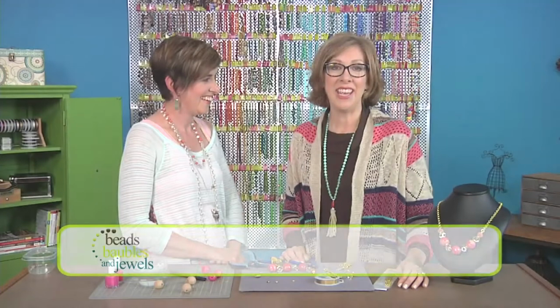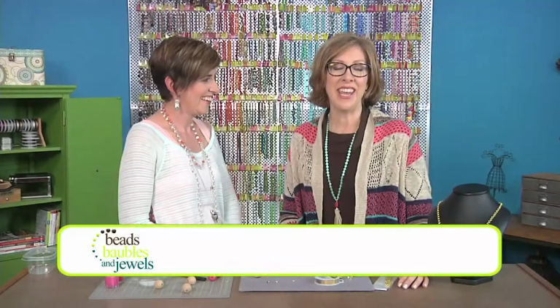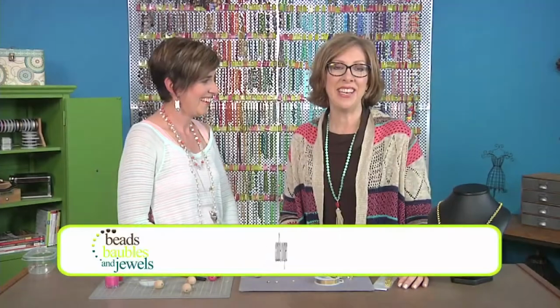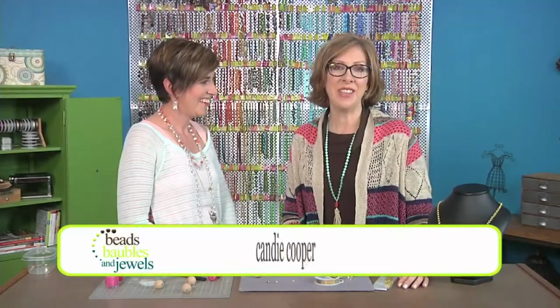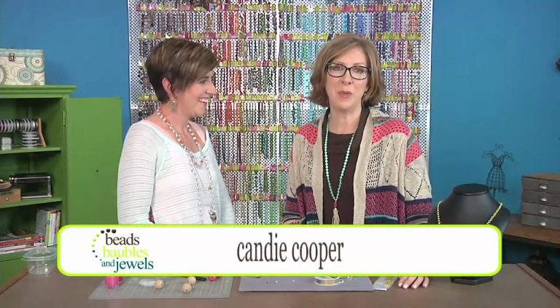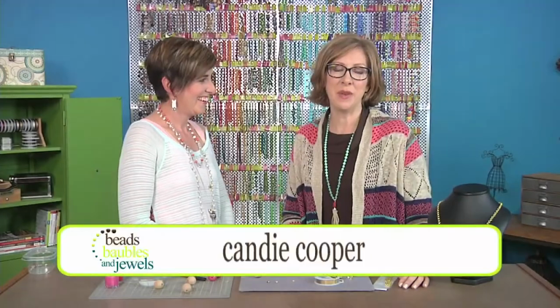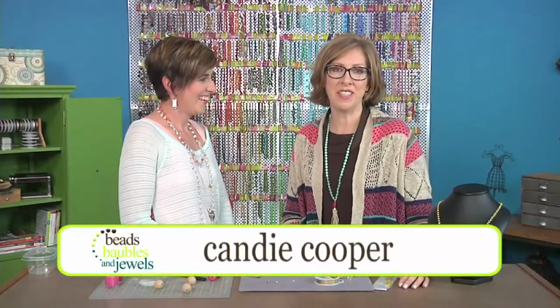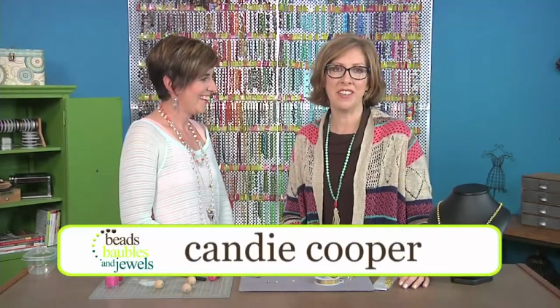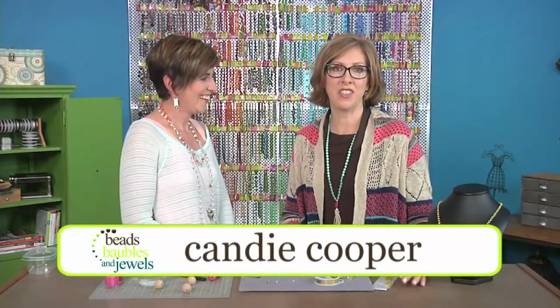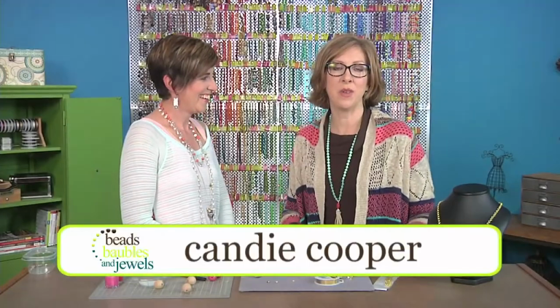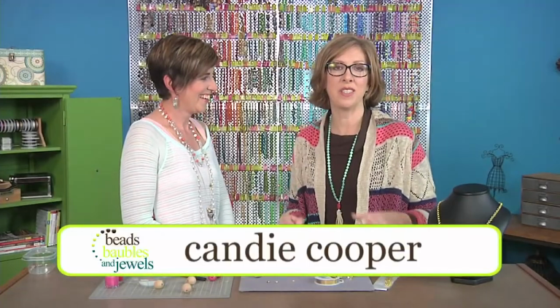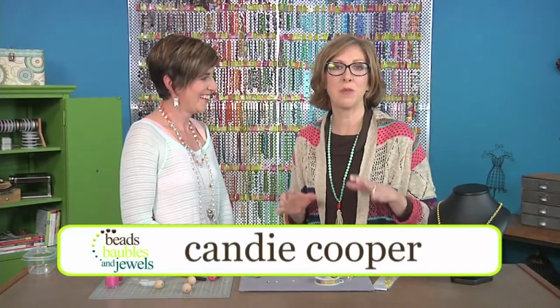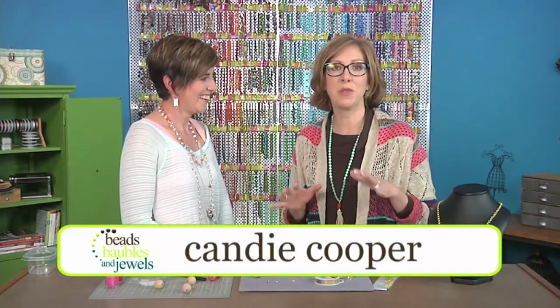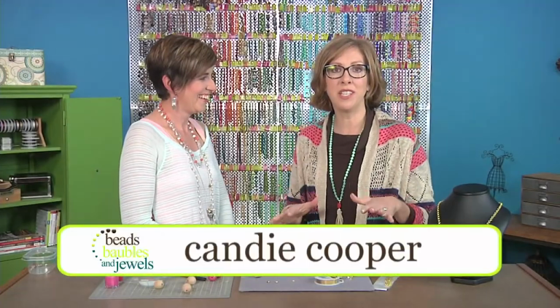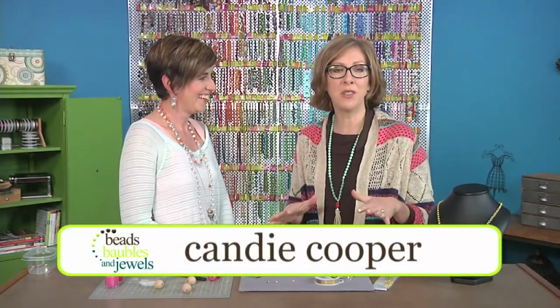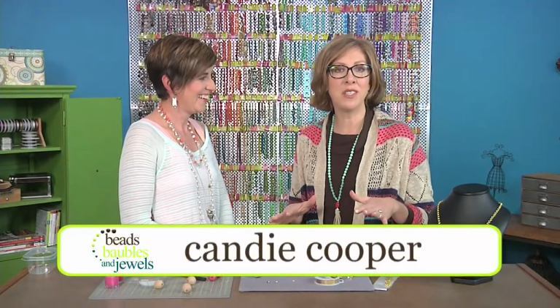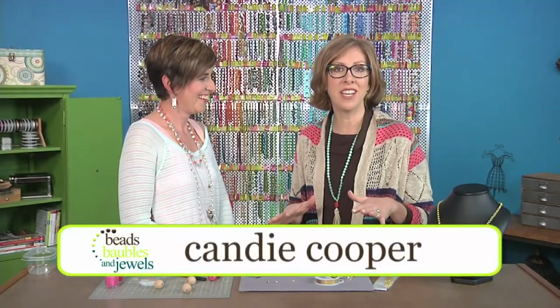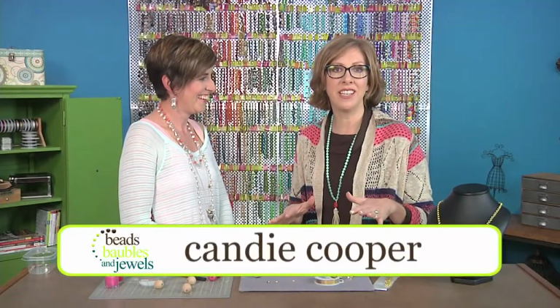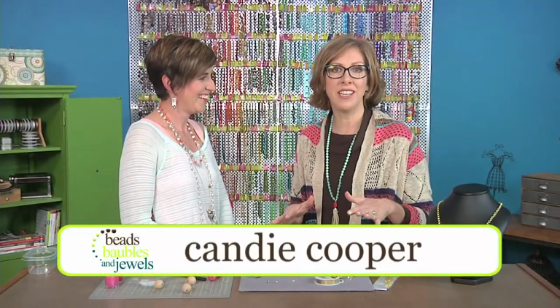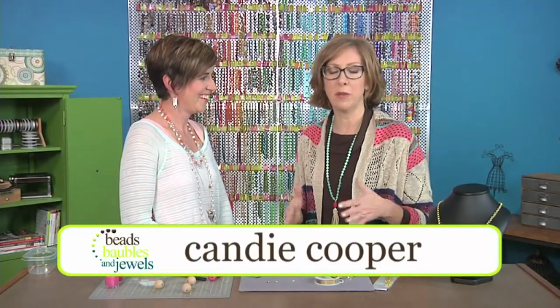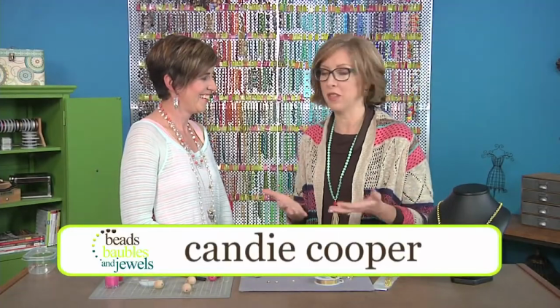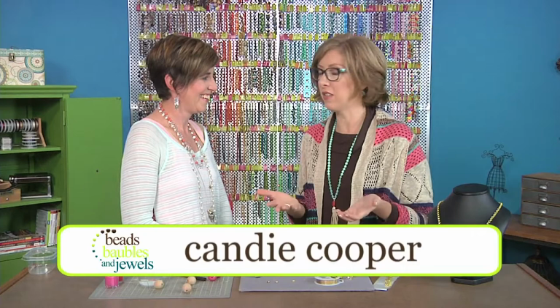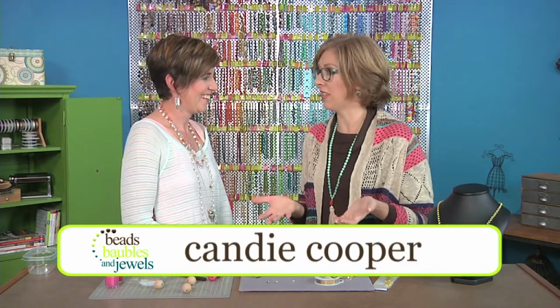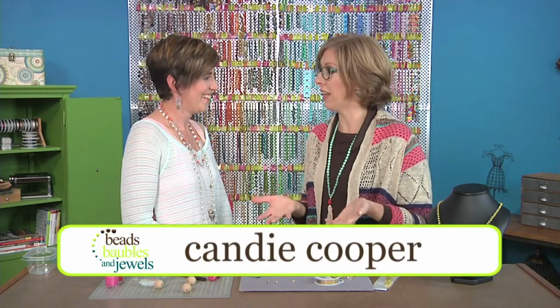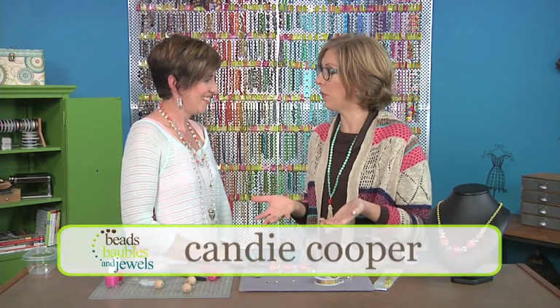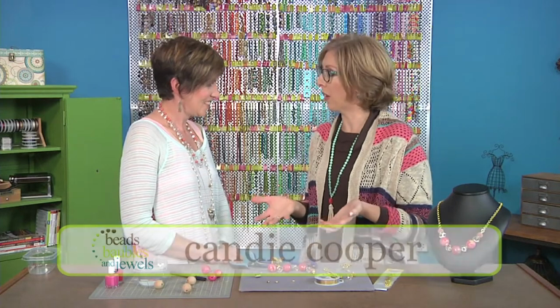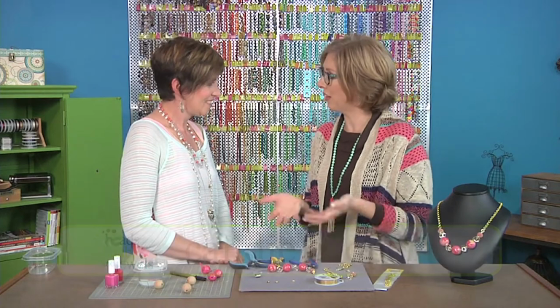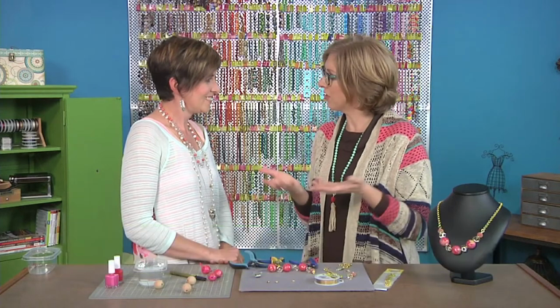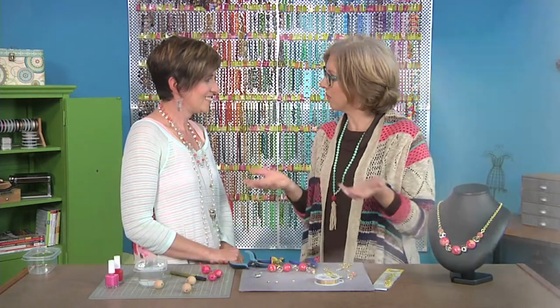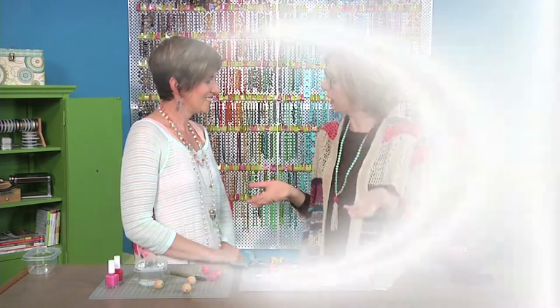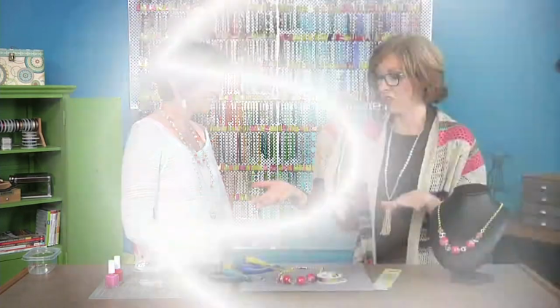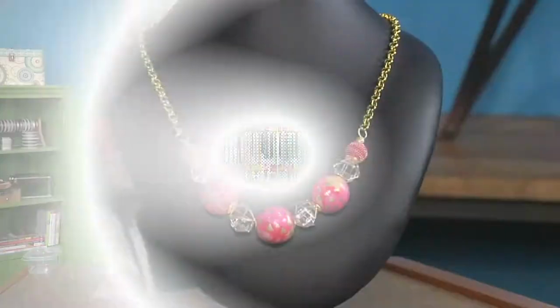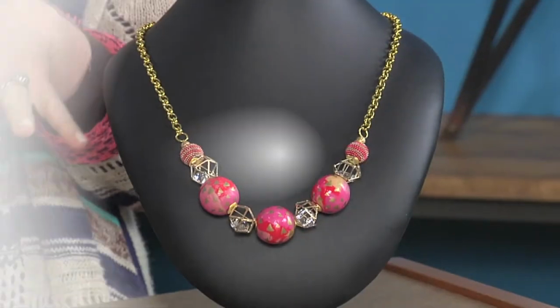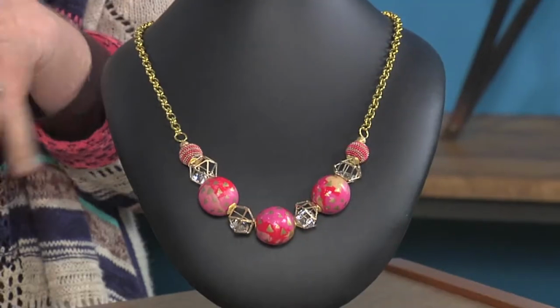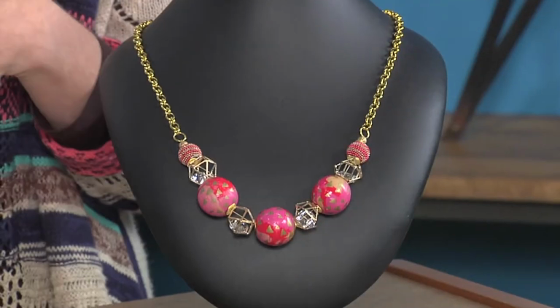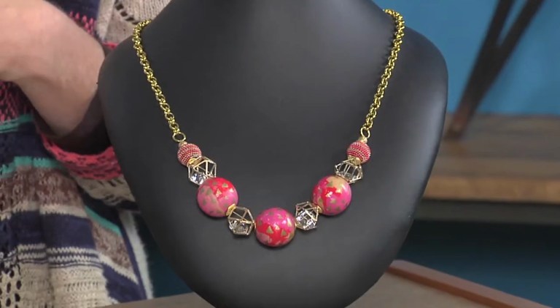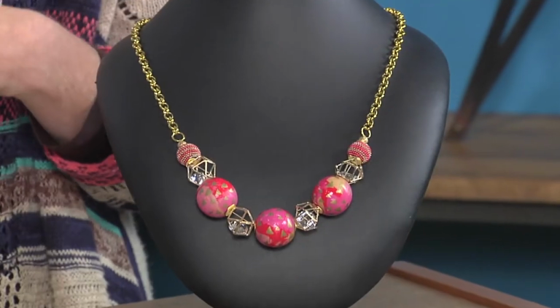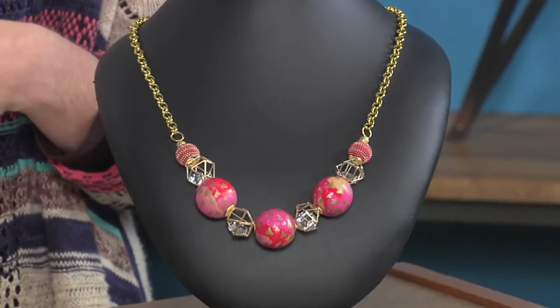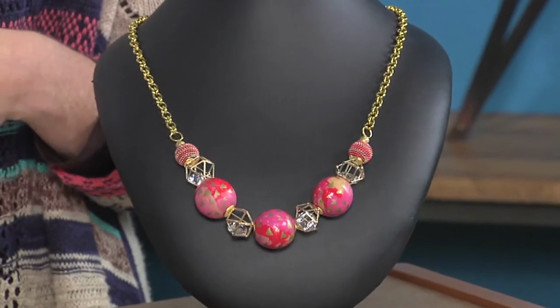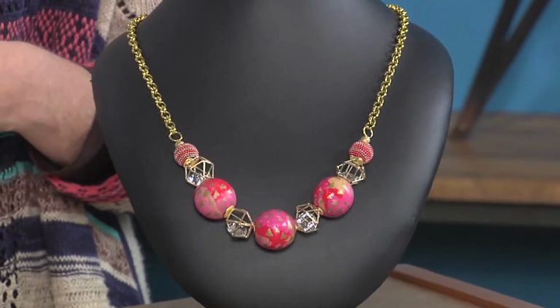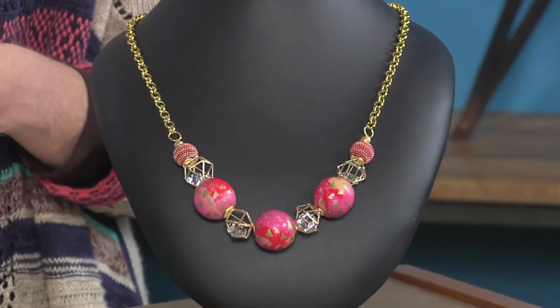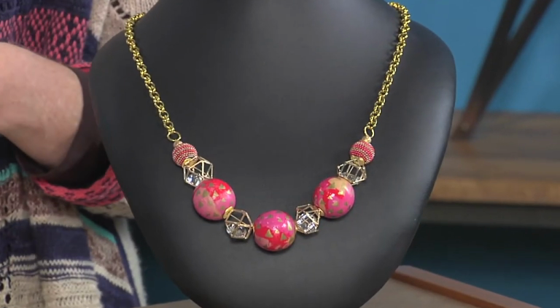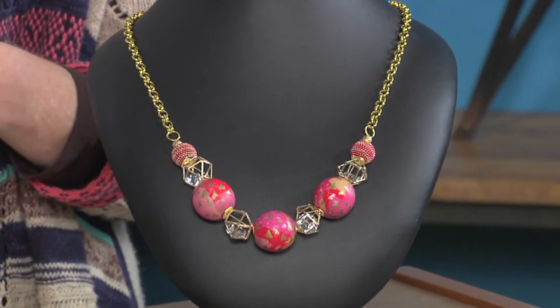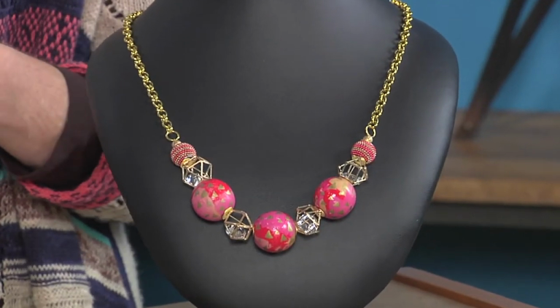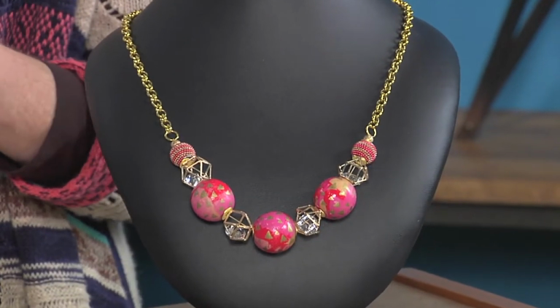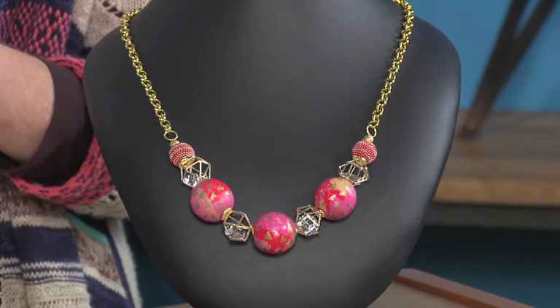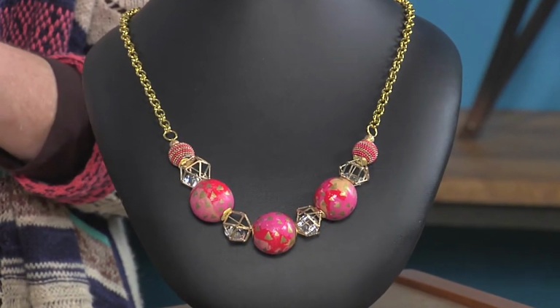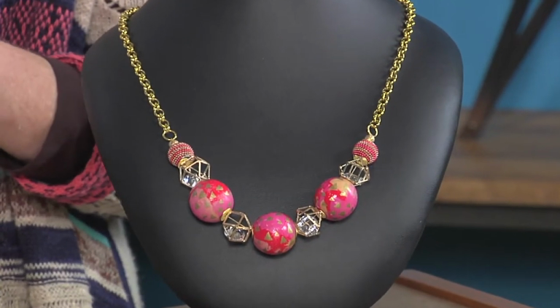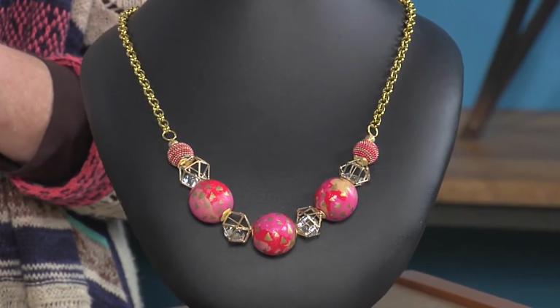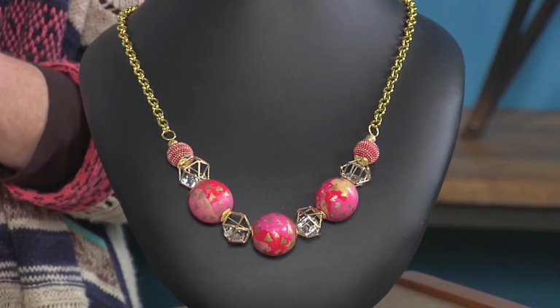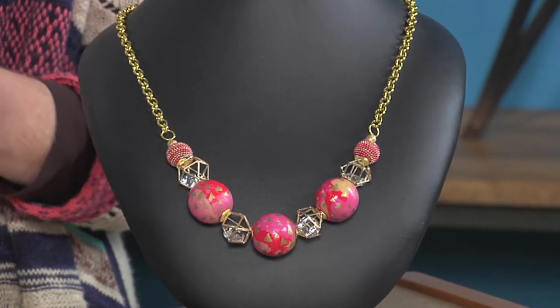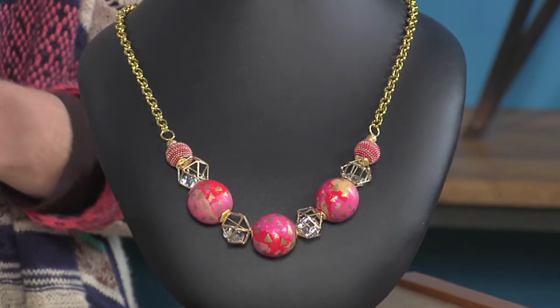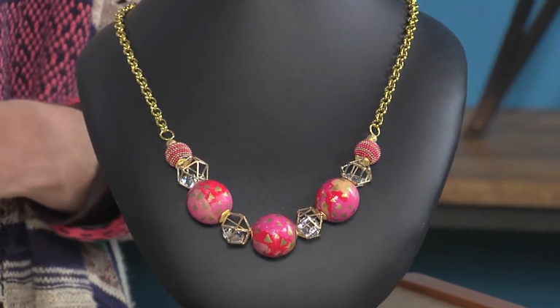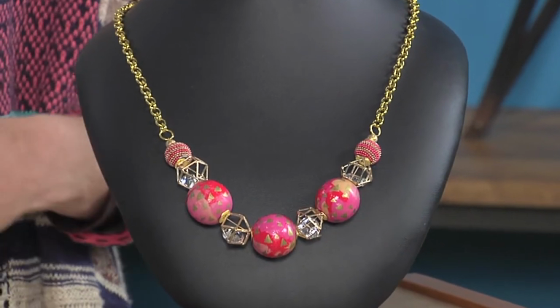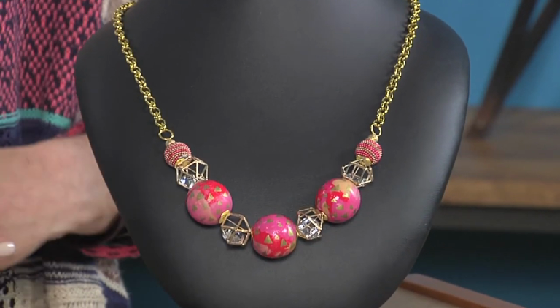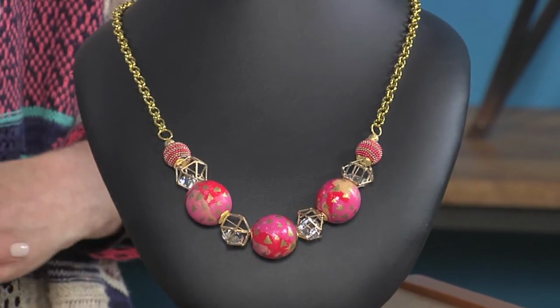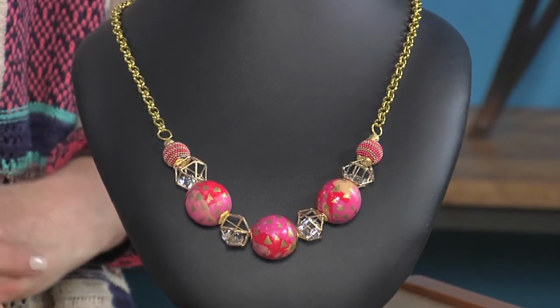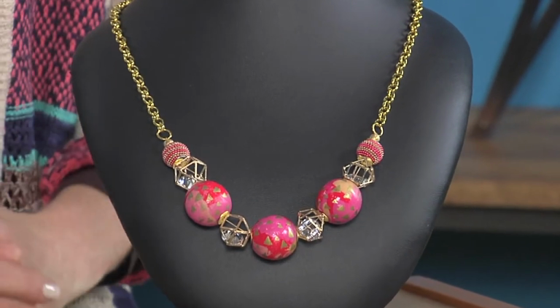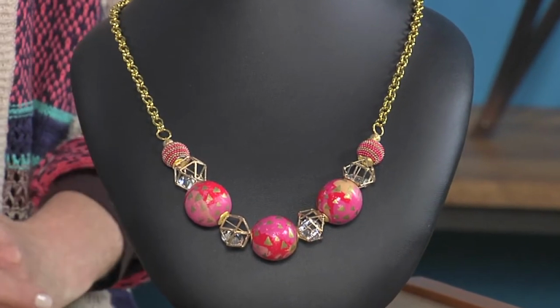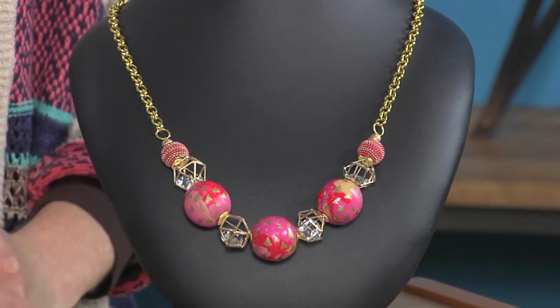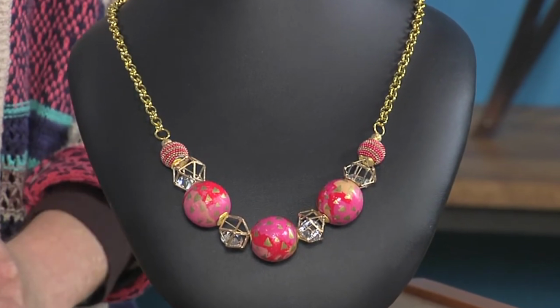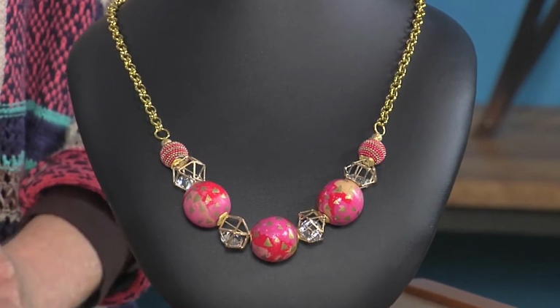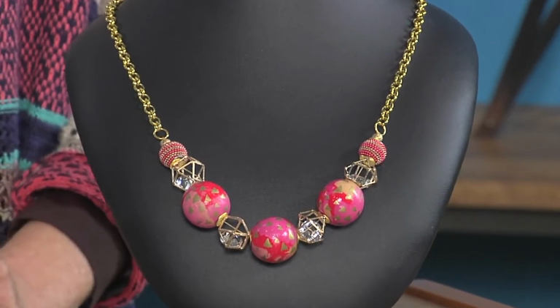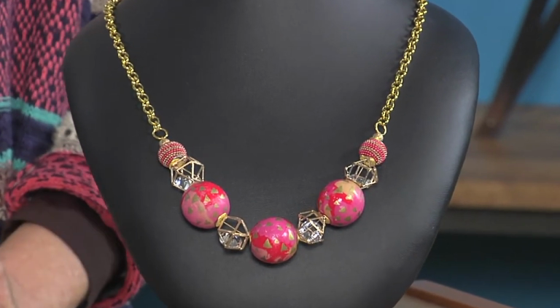Kandi Cooper is here to show us a really cool technique using nail polish to marbleize your beads. This is great. Let's make some beads — well, decorate them anyway.